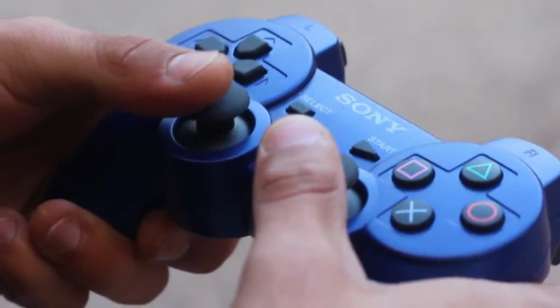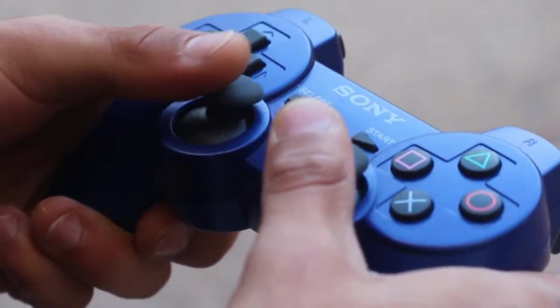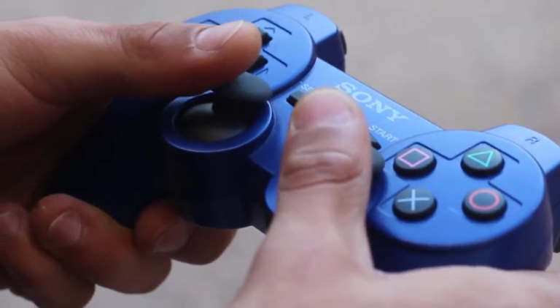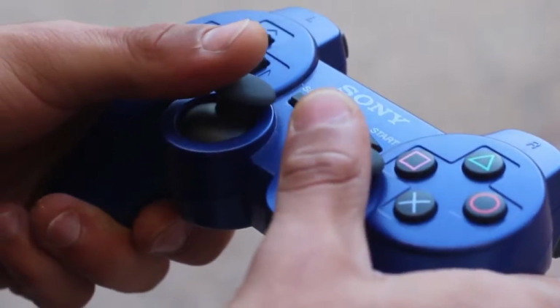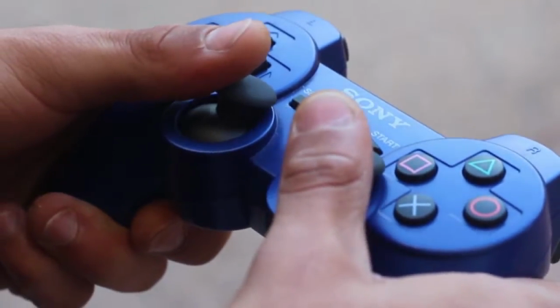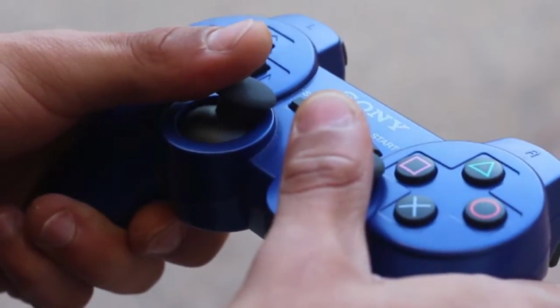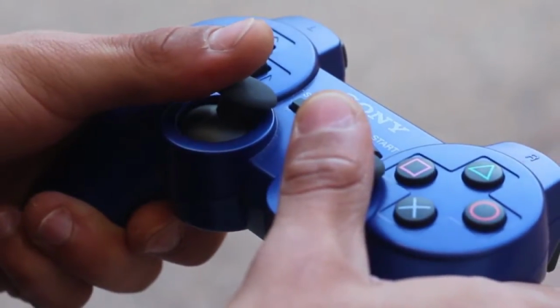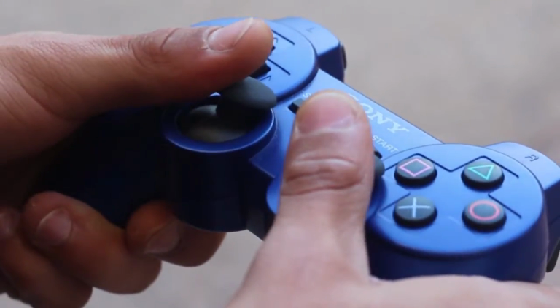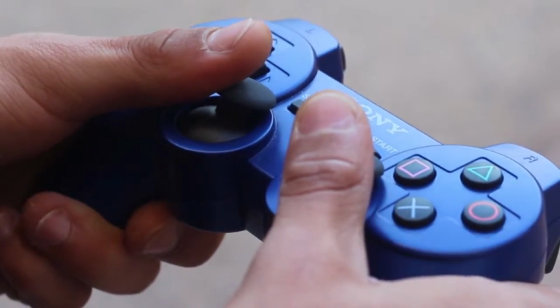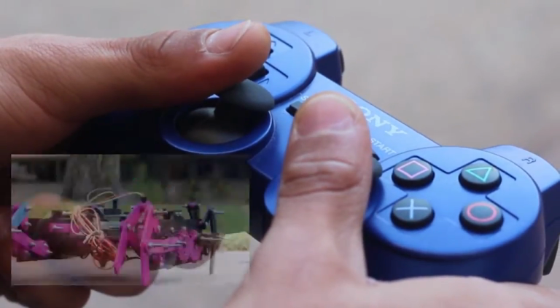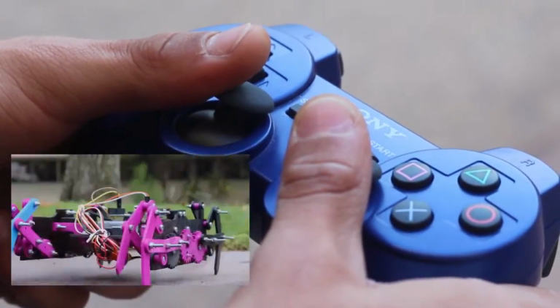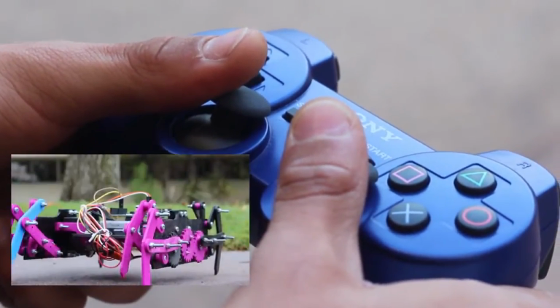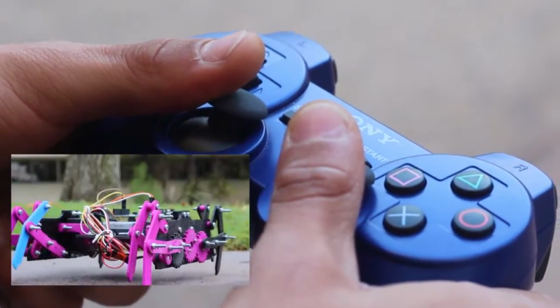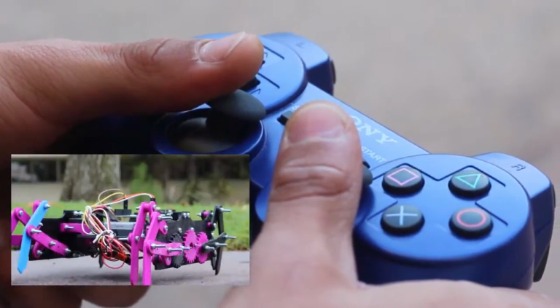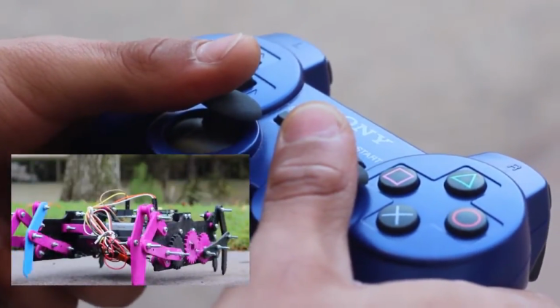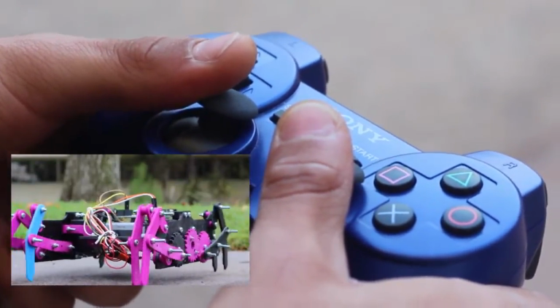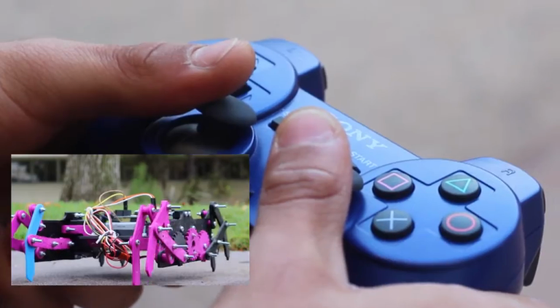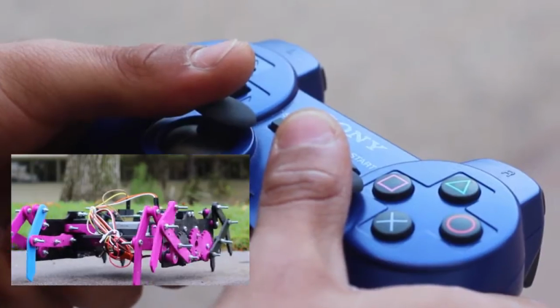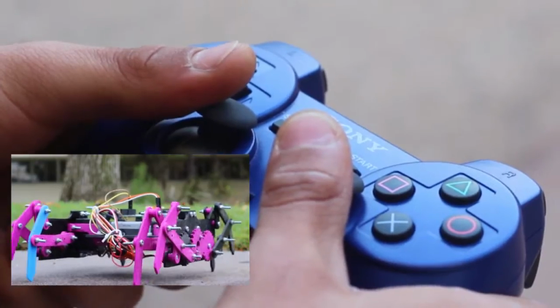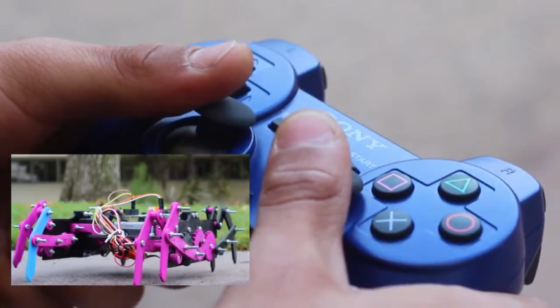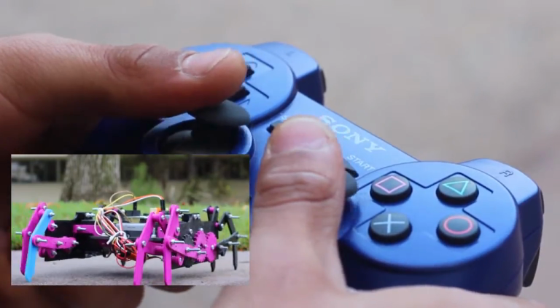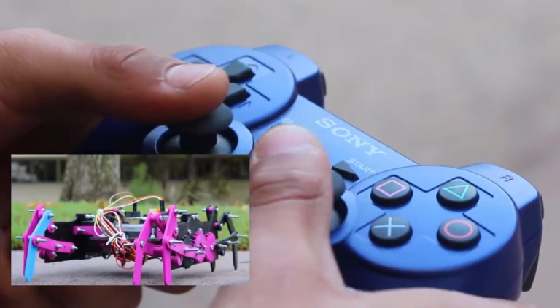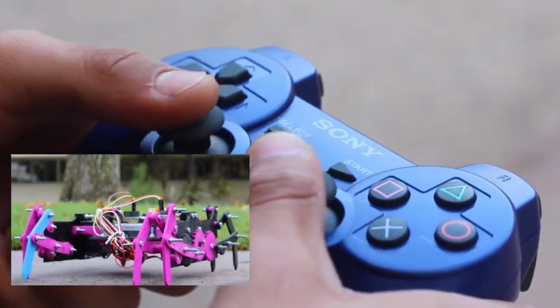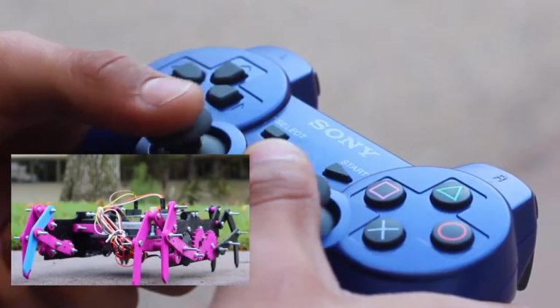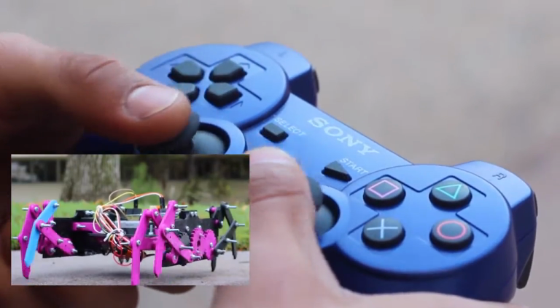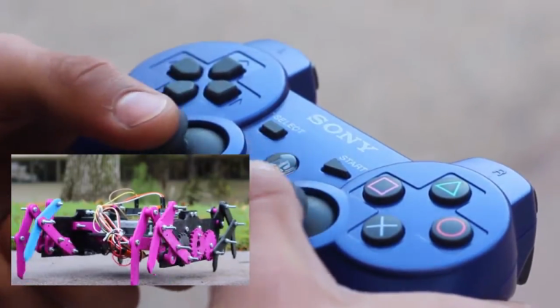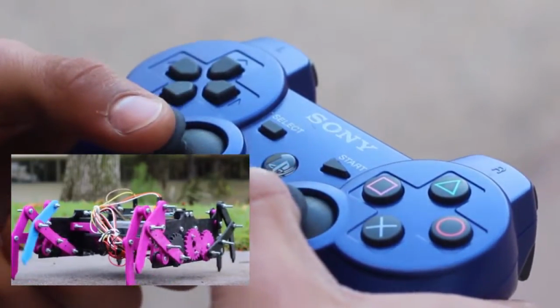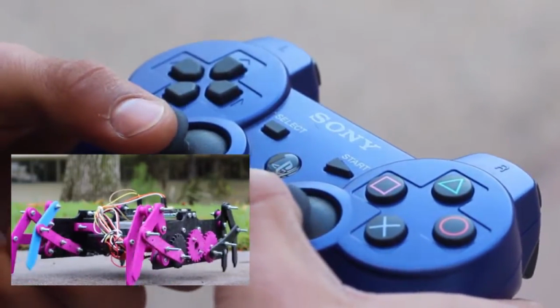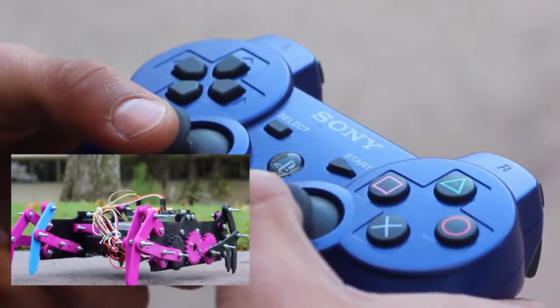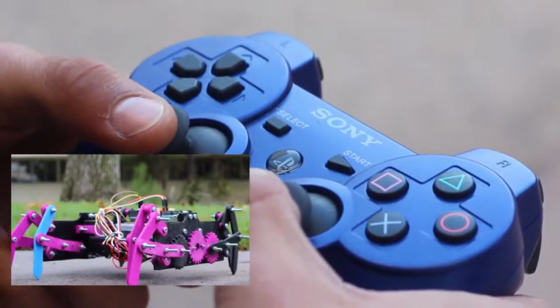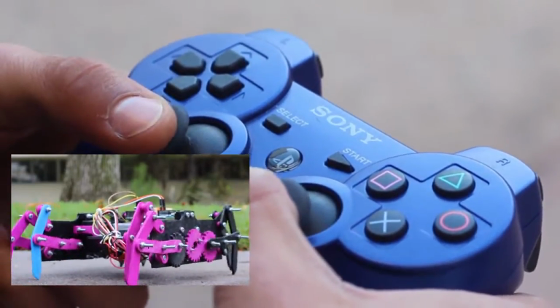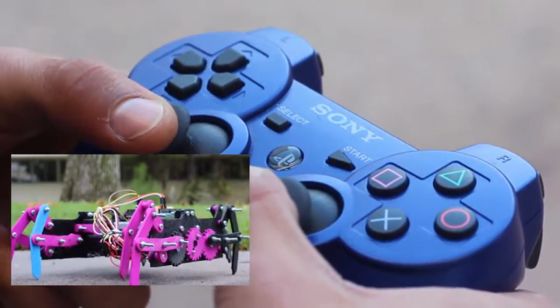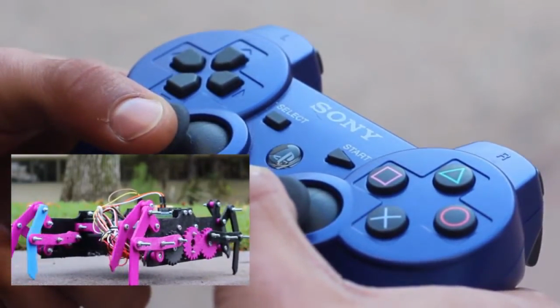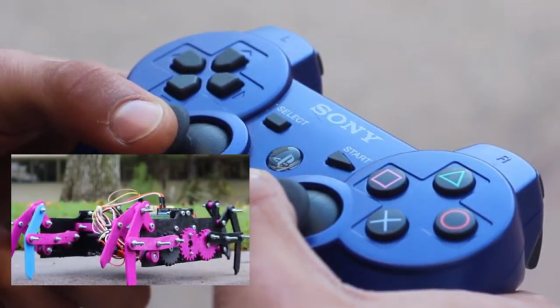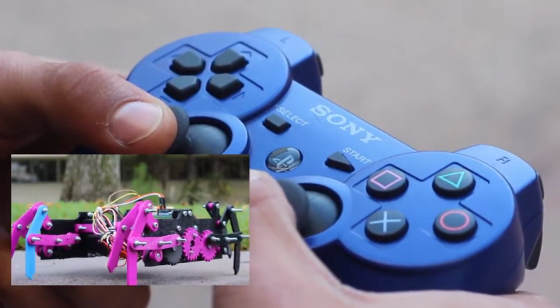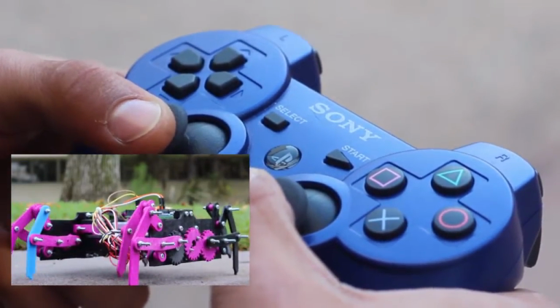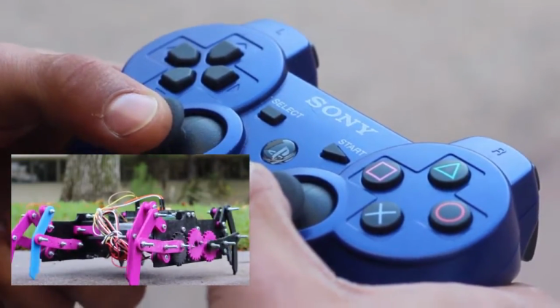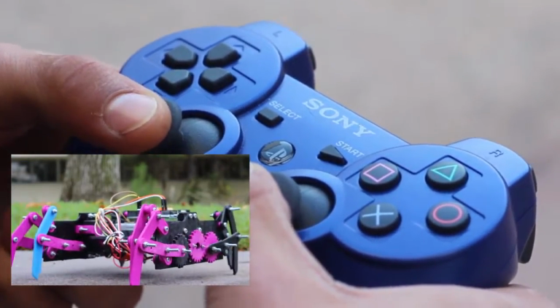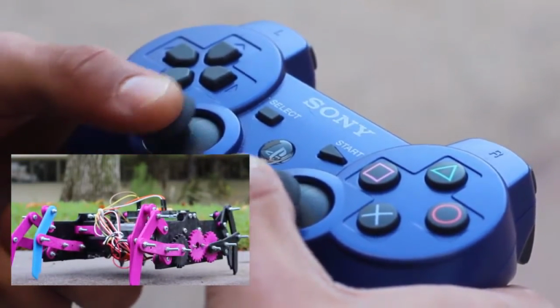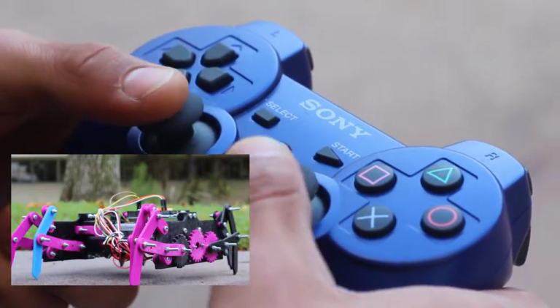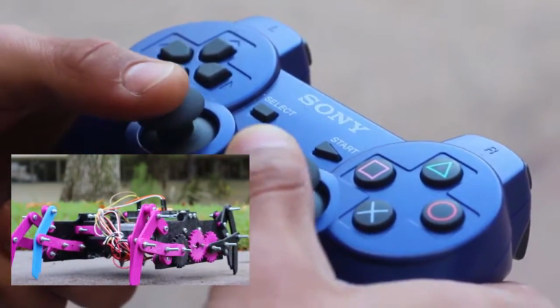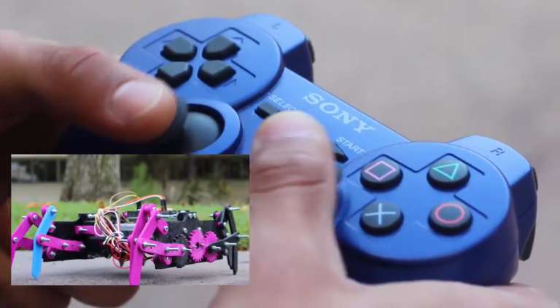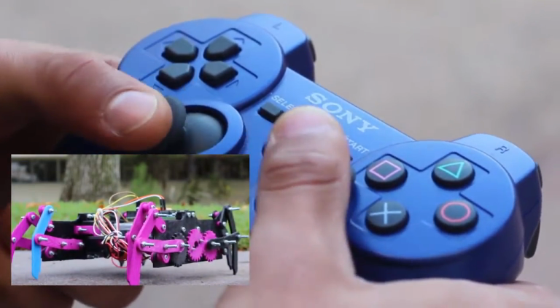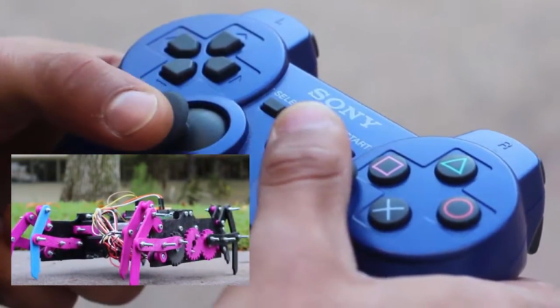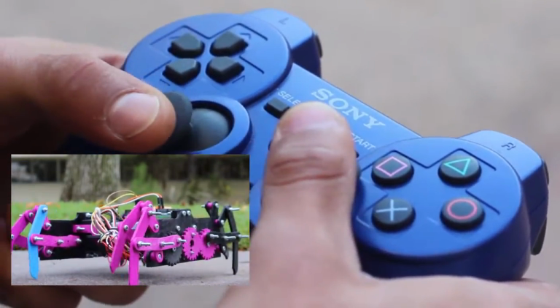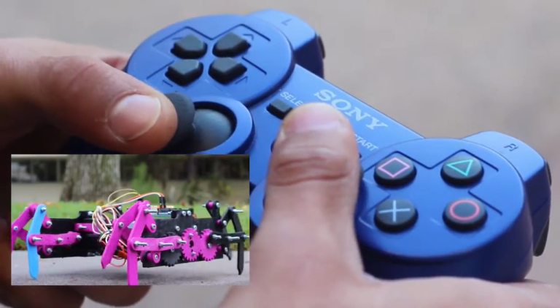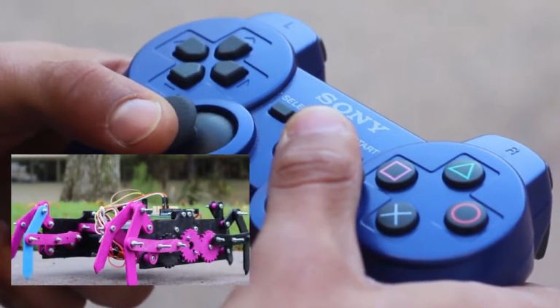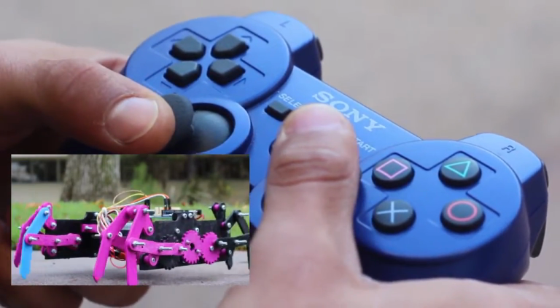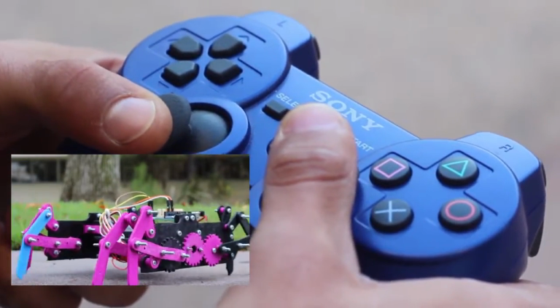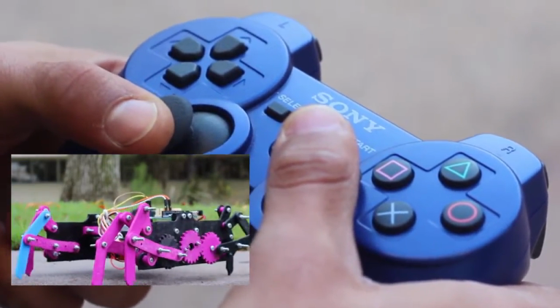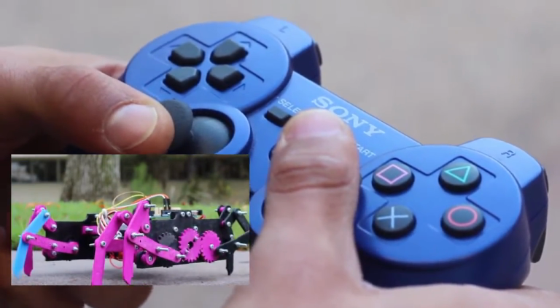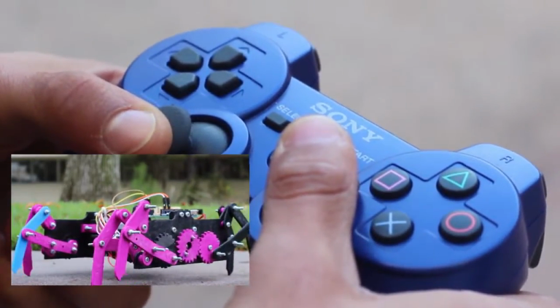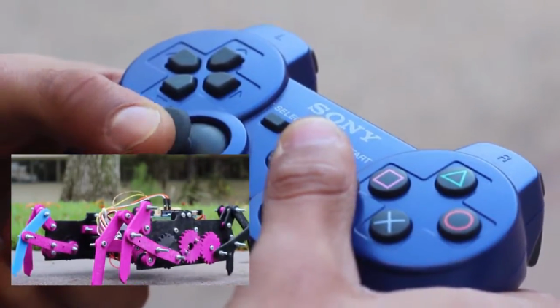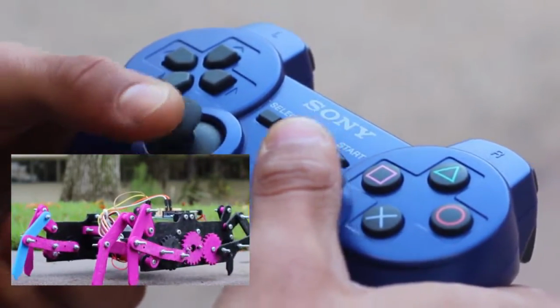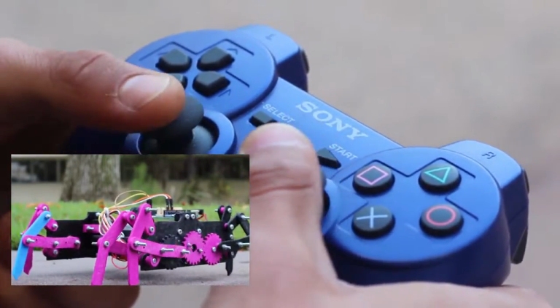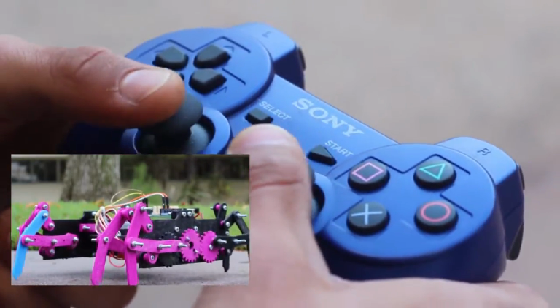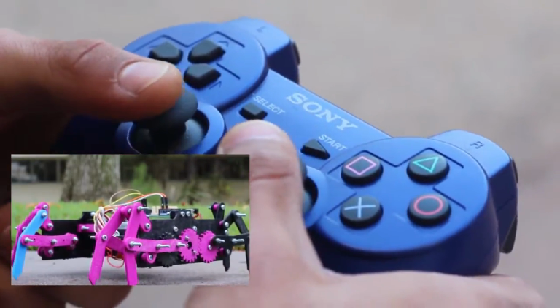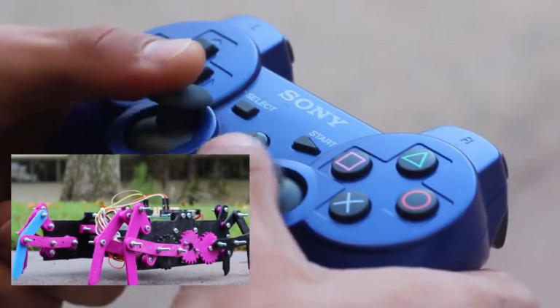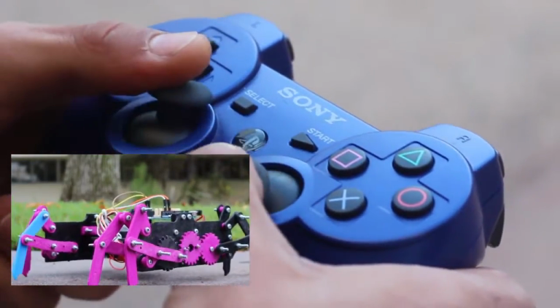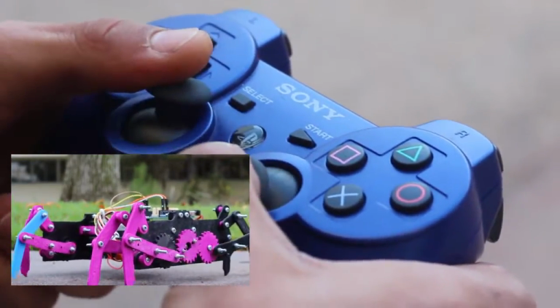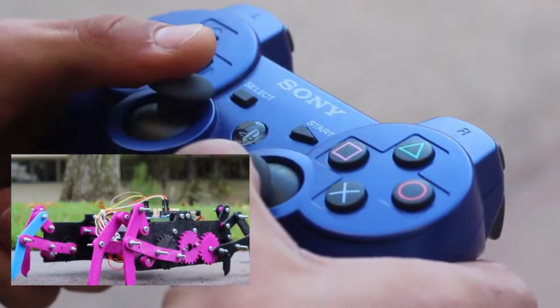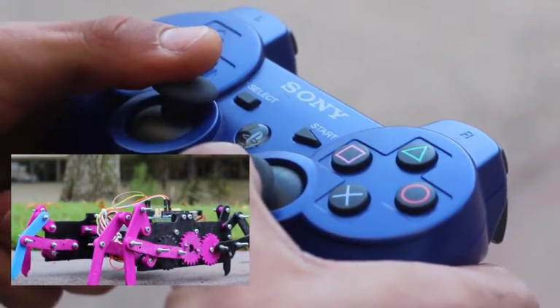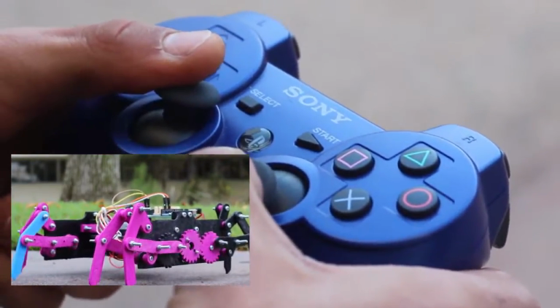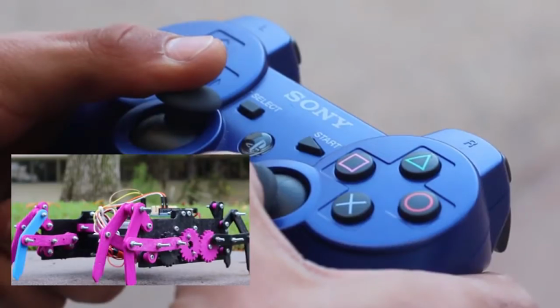Using them together, you can go forward or backwards, and using them independently, you can rotate or turn.